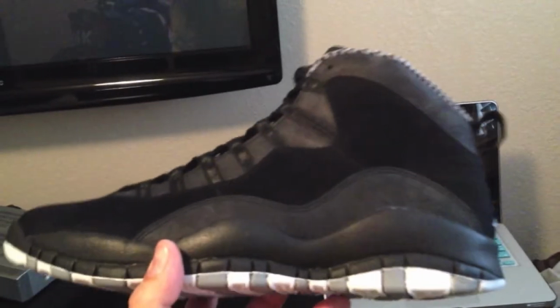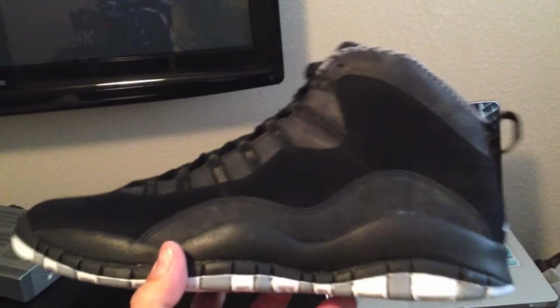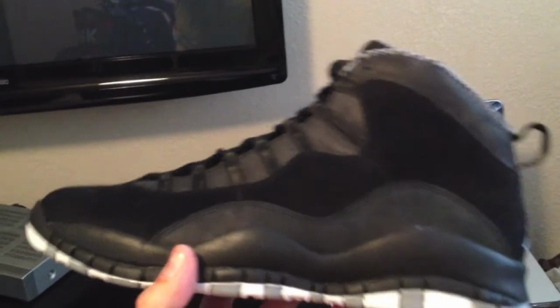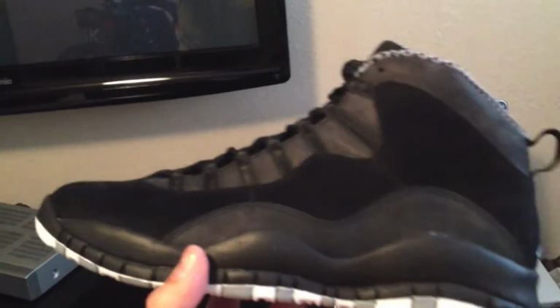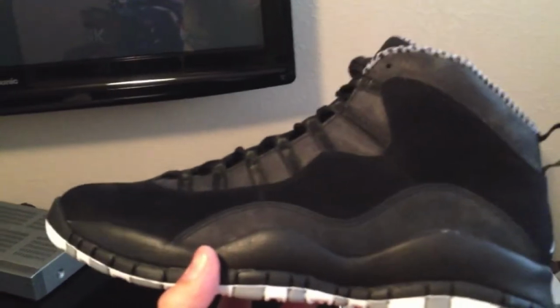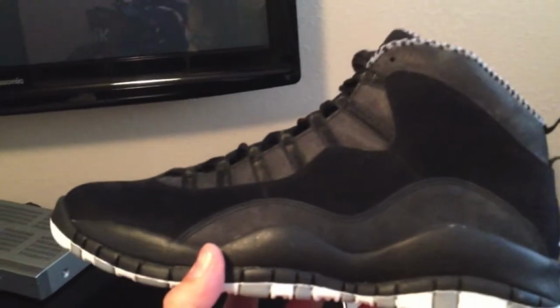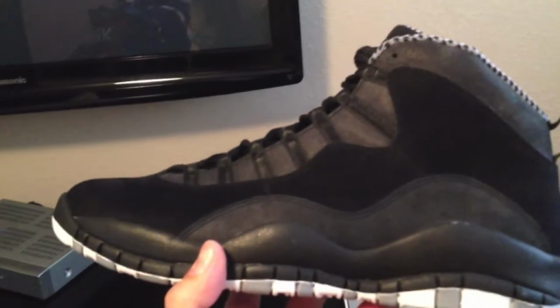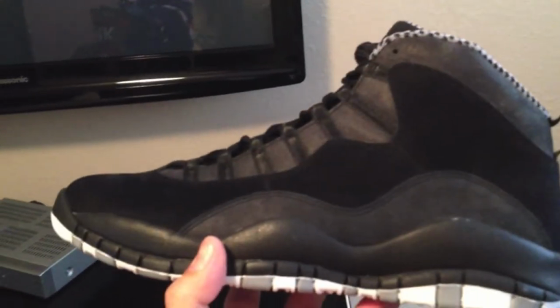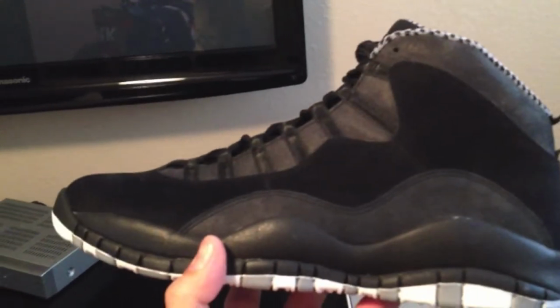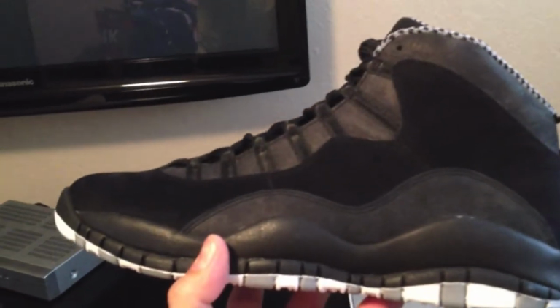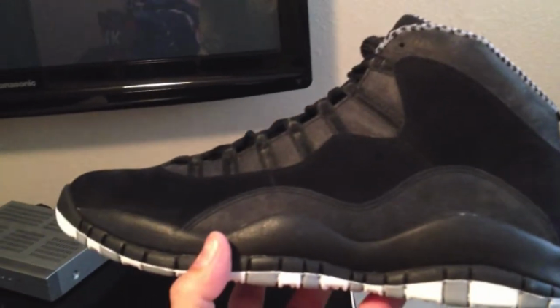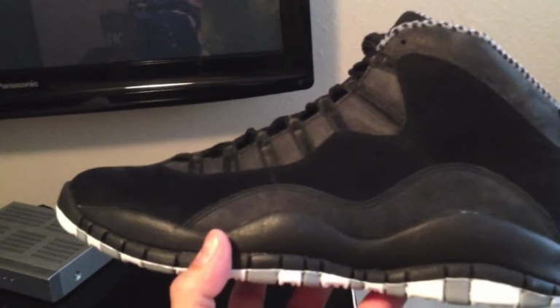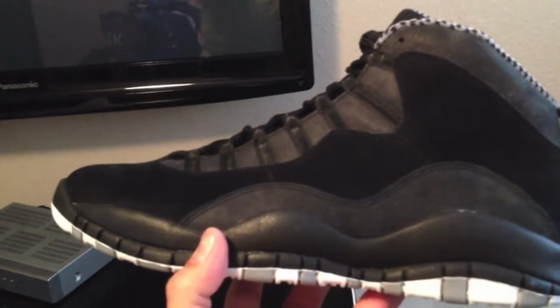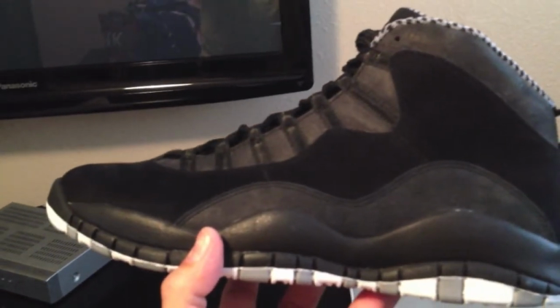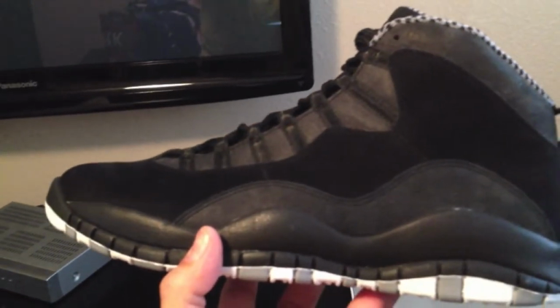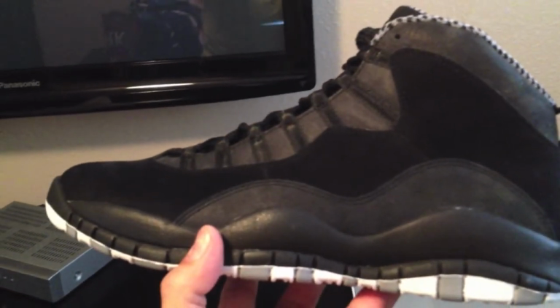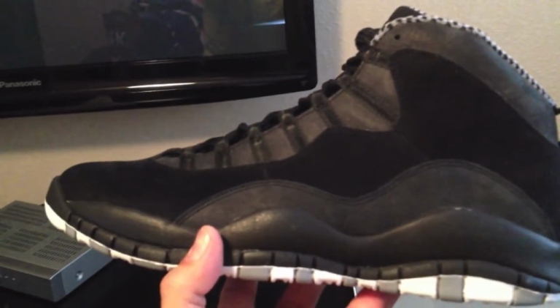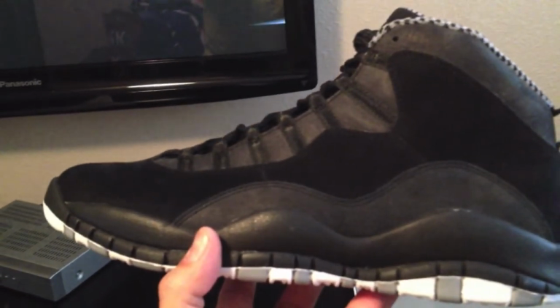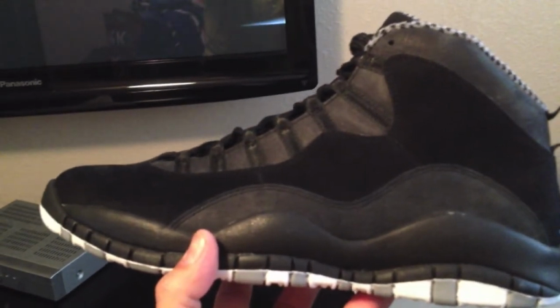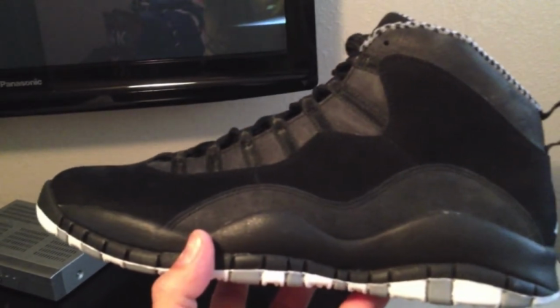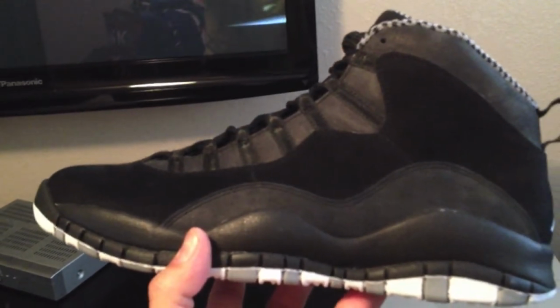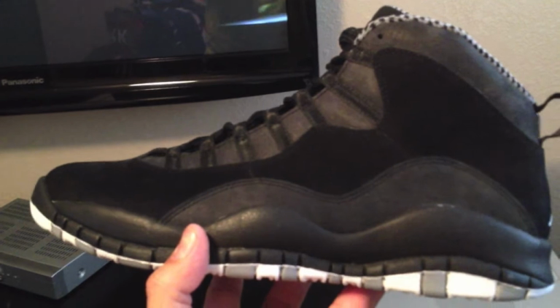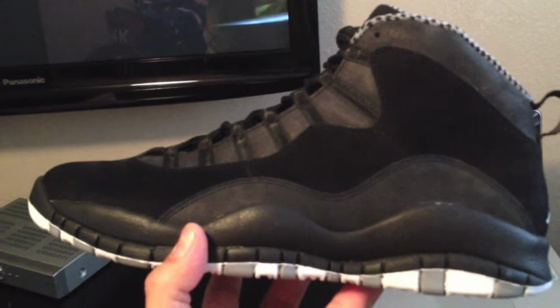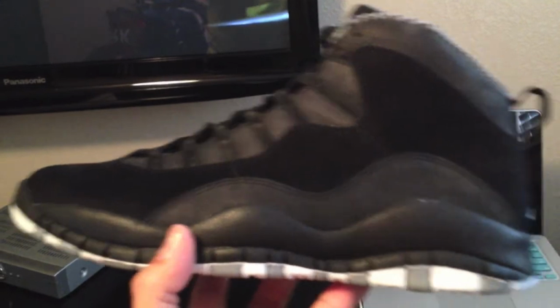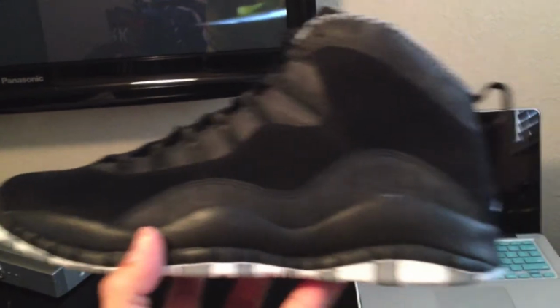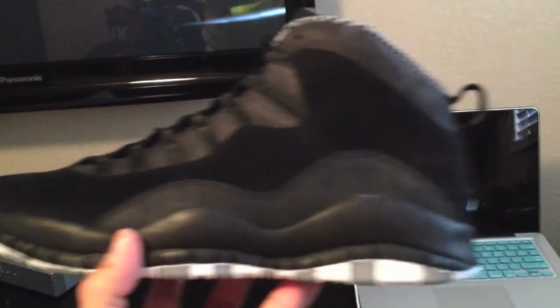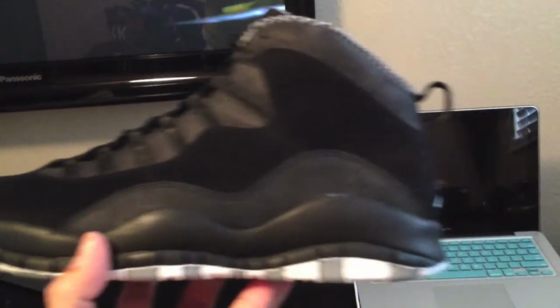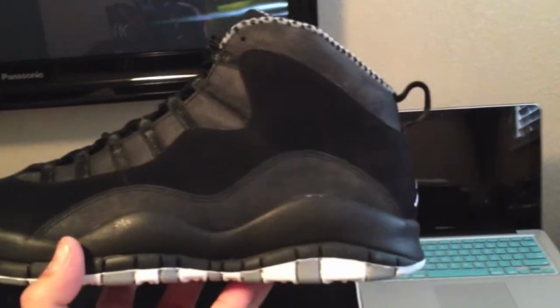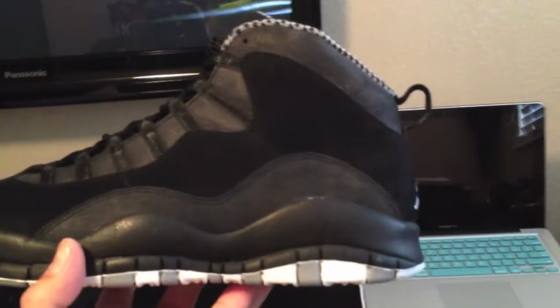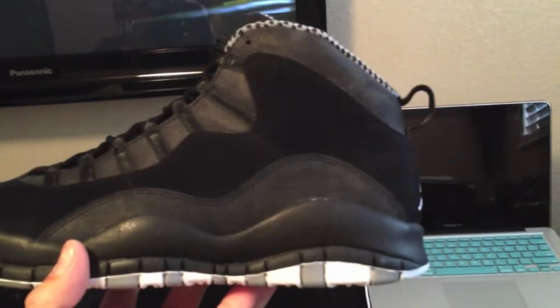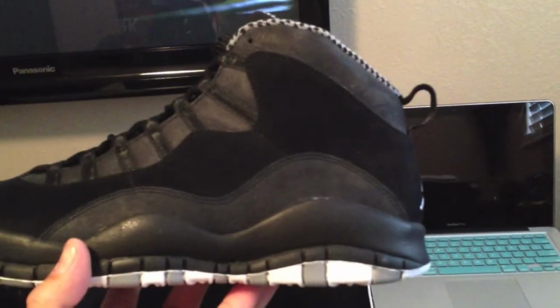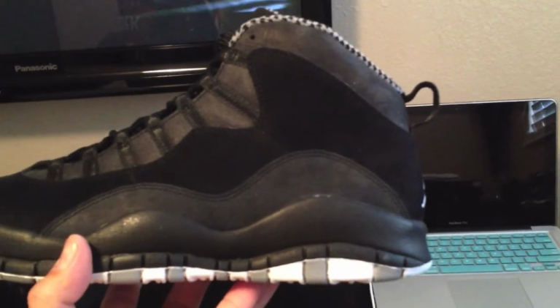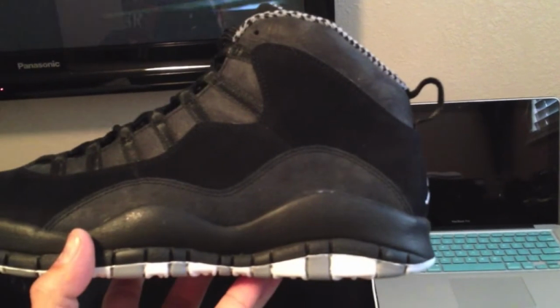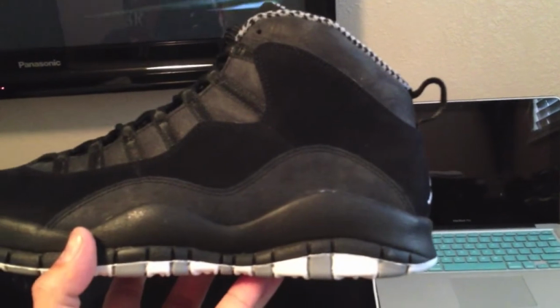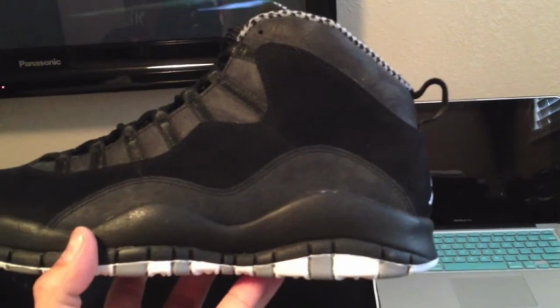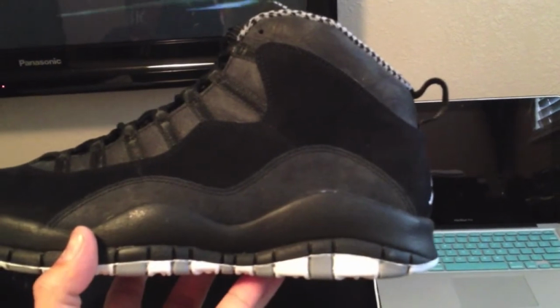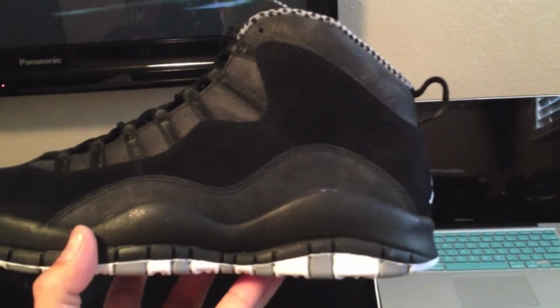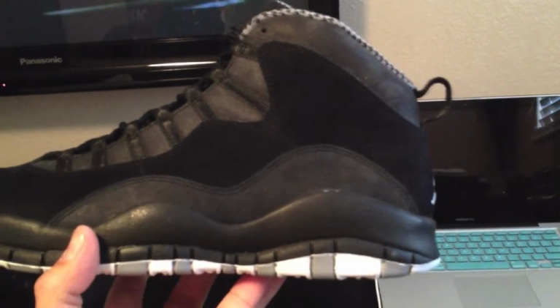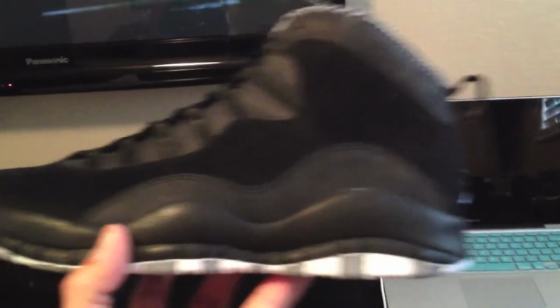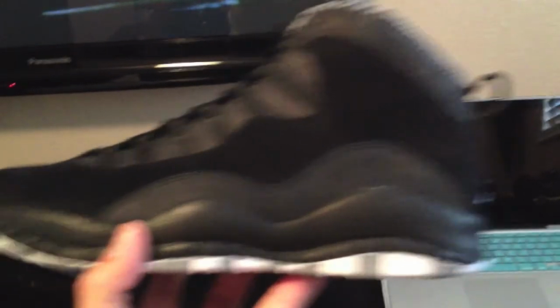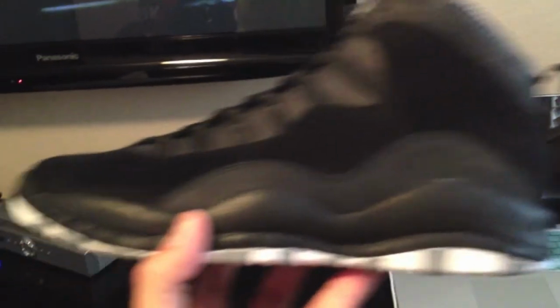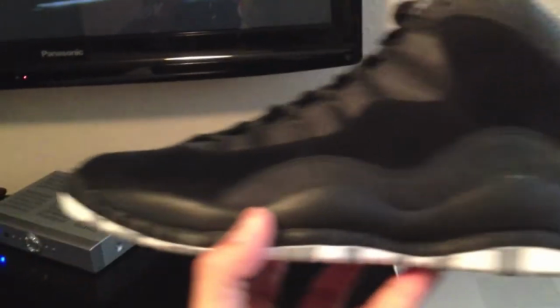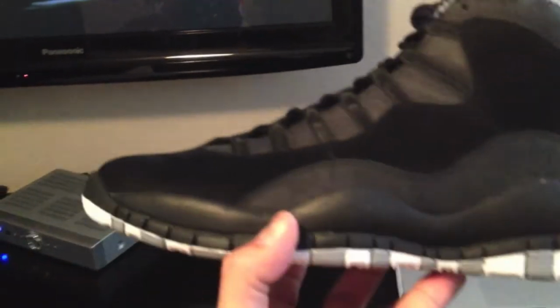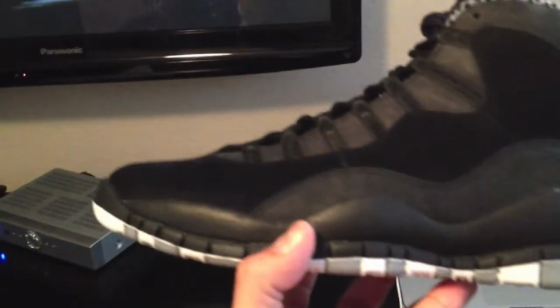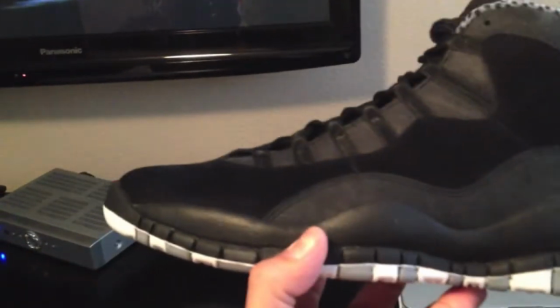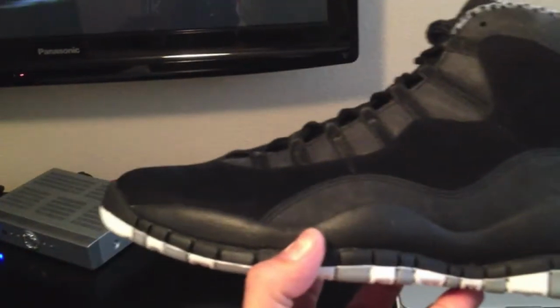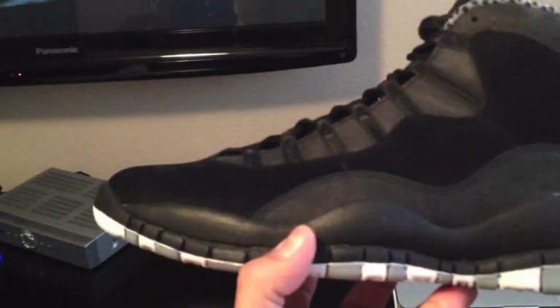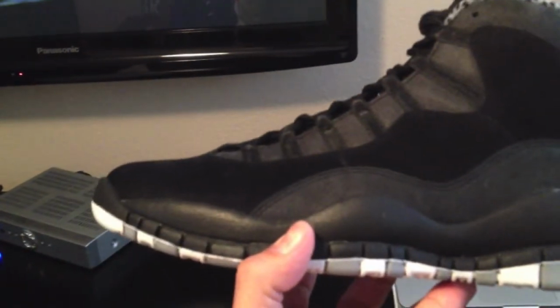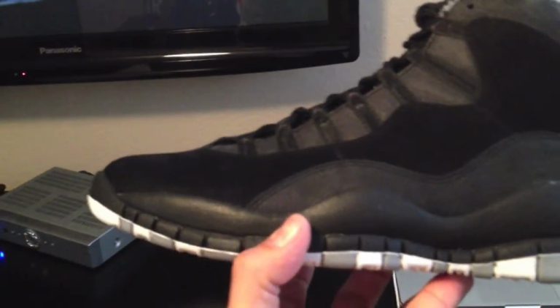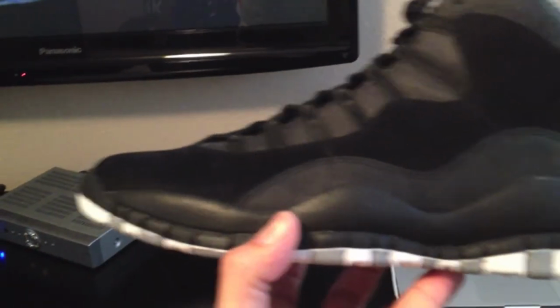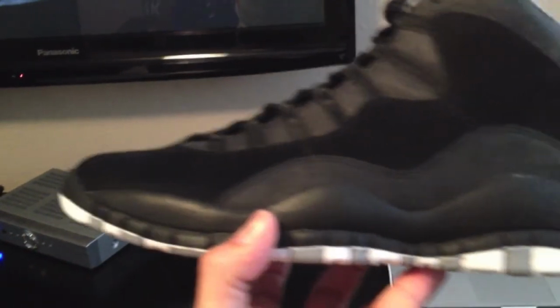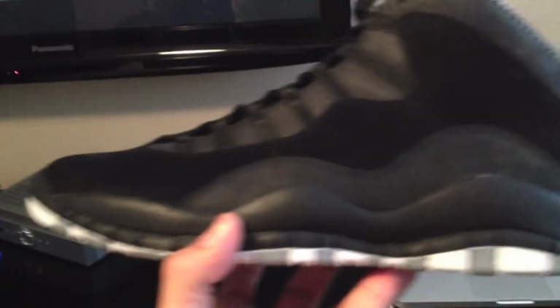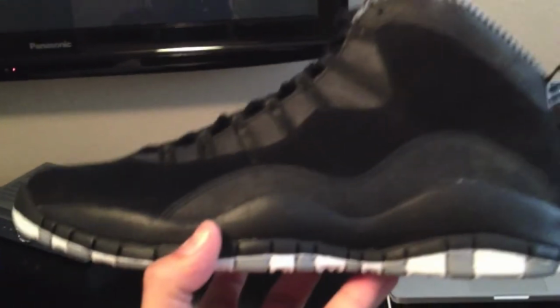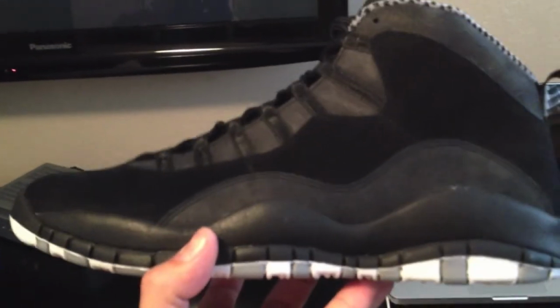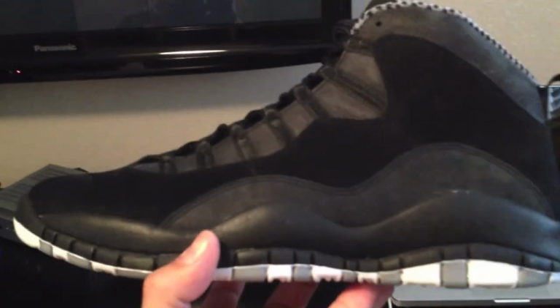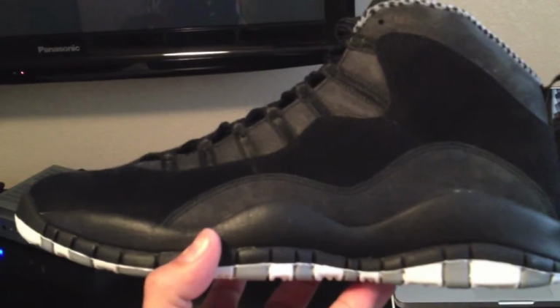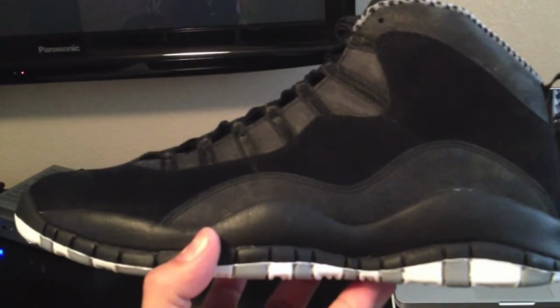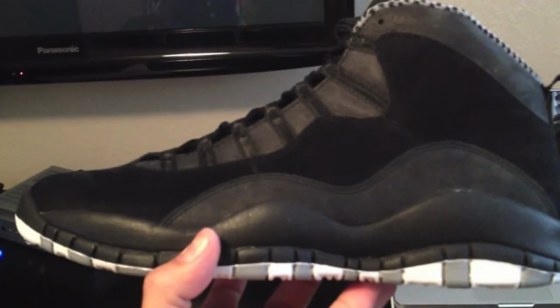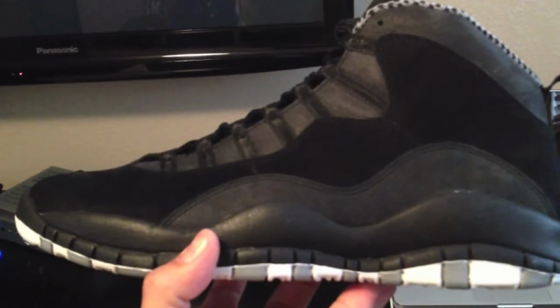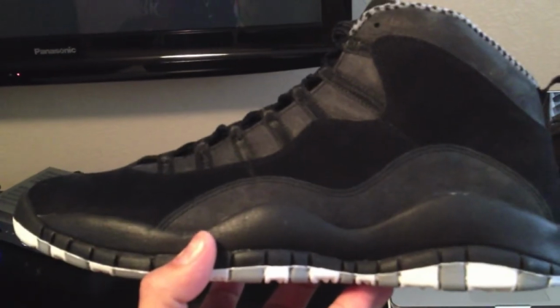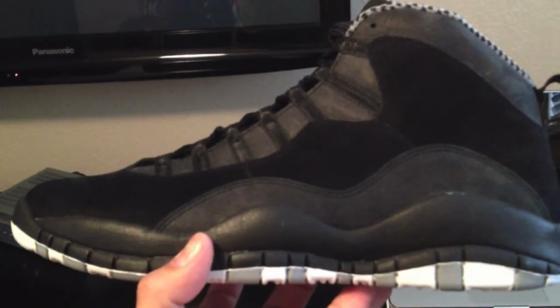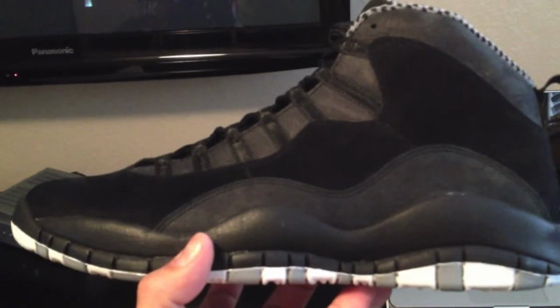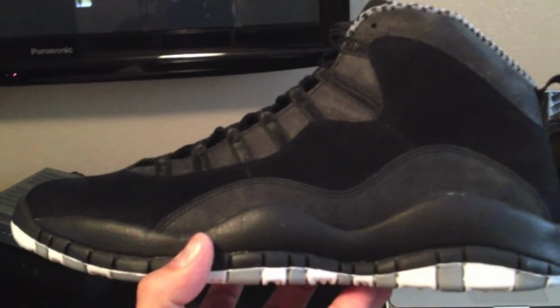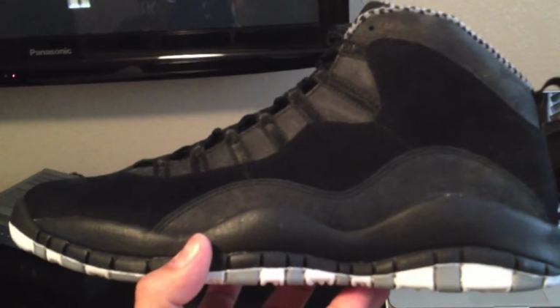That's it, man. Nothing too crazy. Just wanted to show you guys that I had picked it up. Thanks.